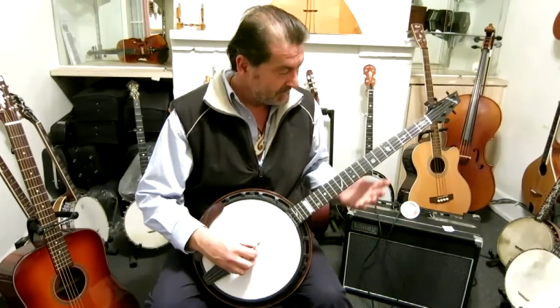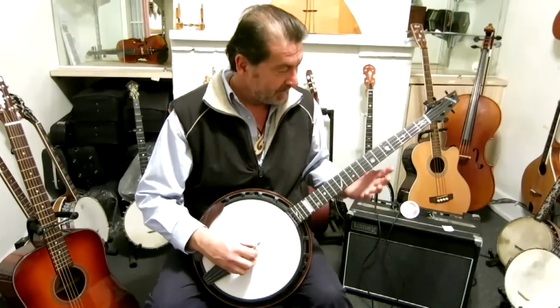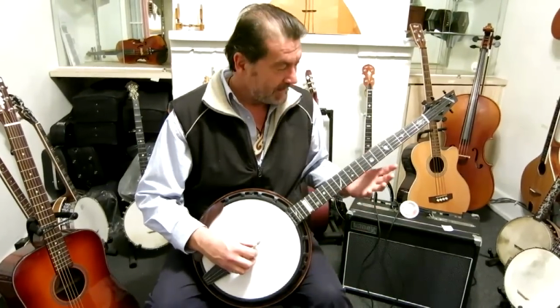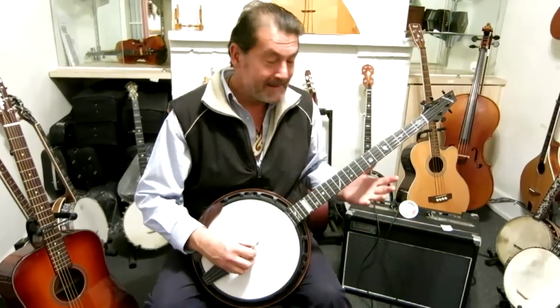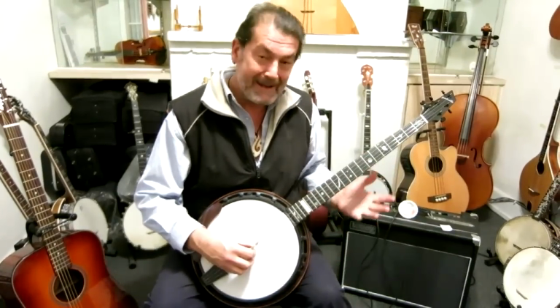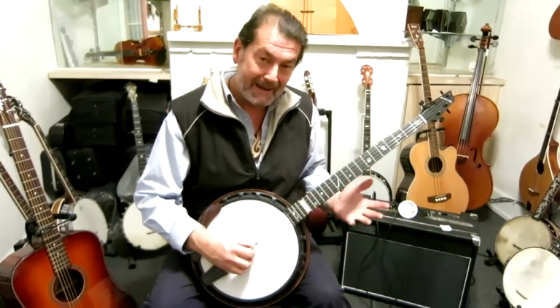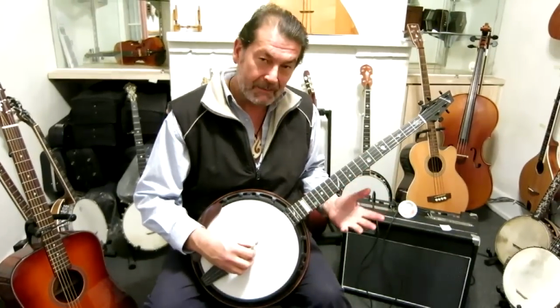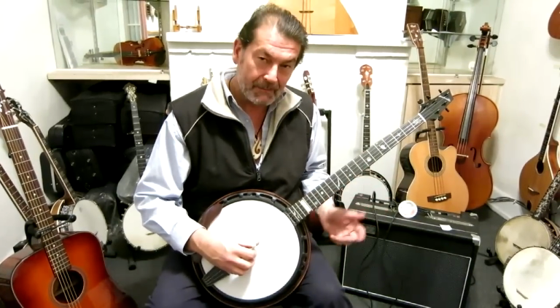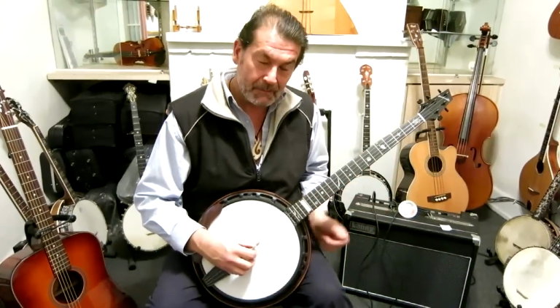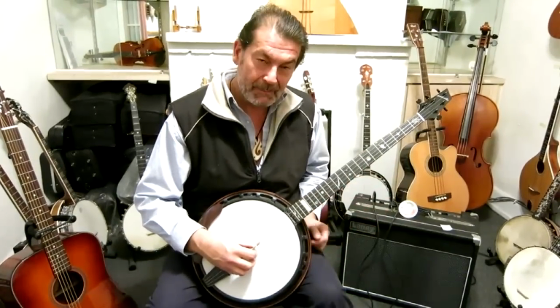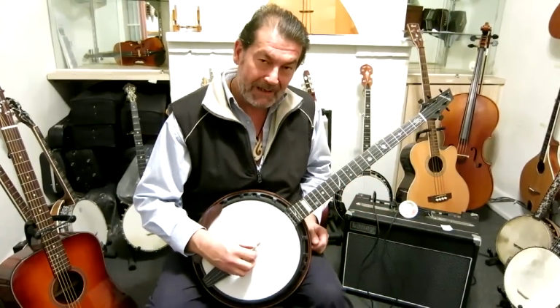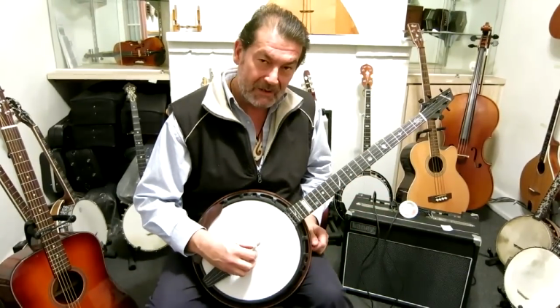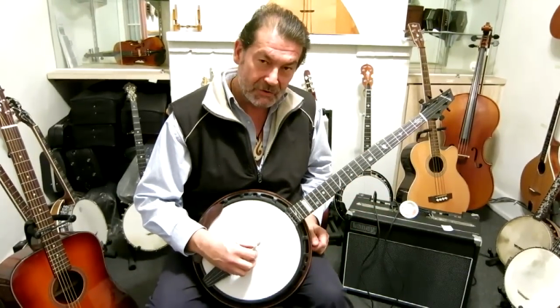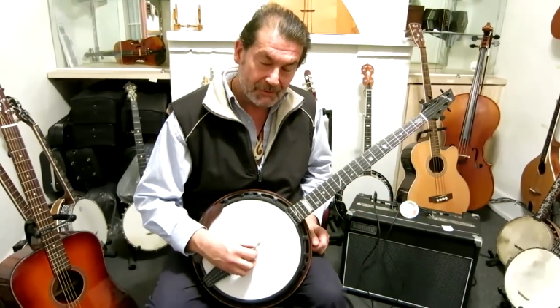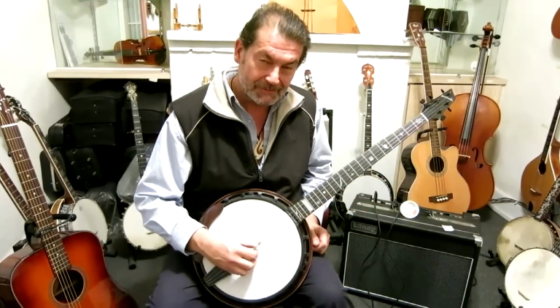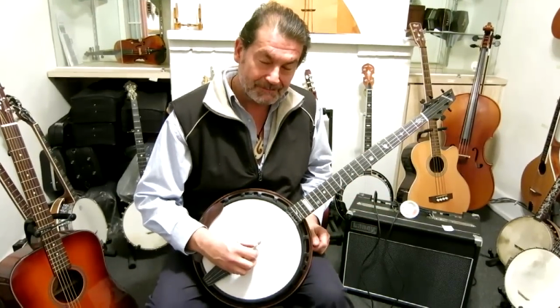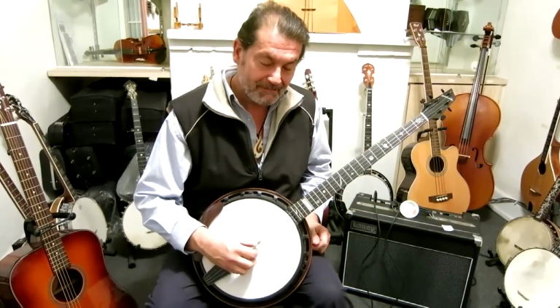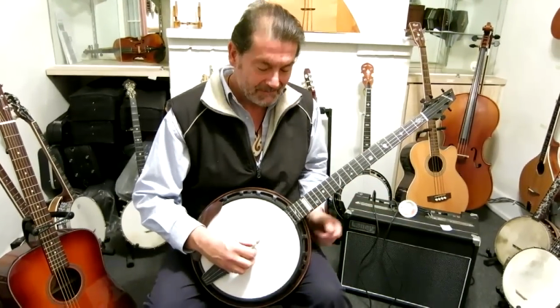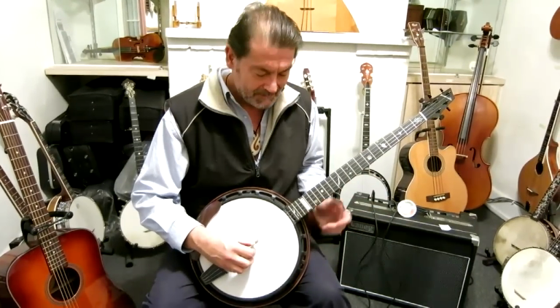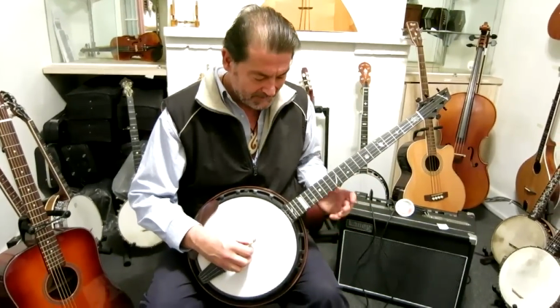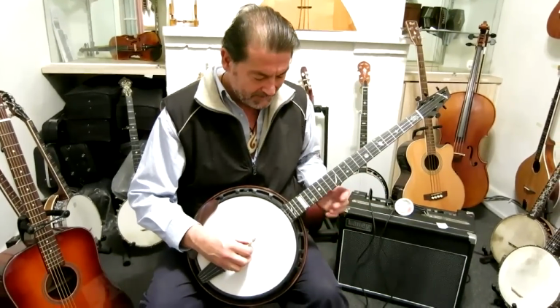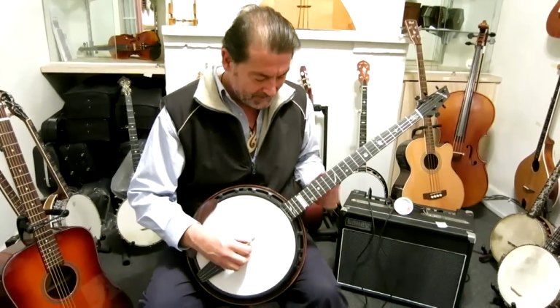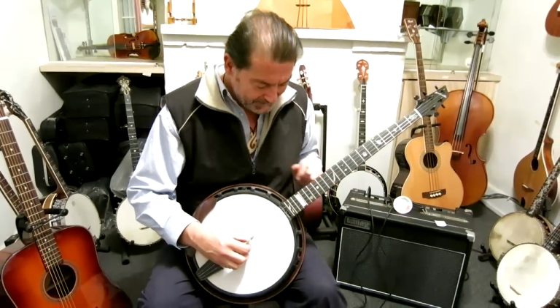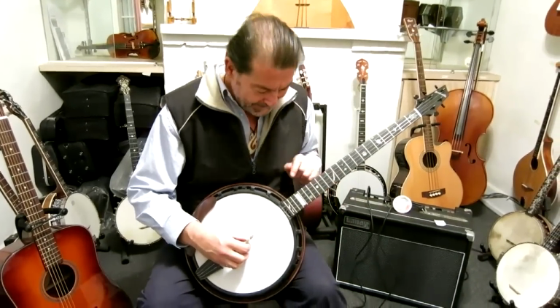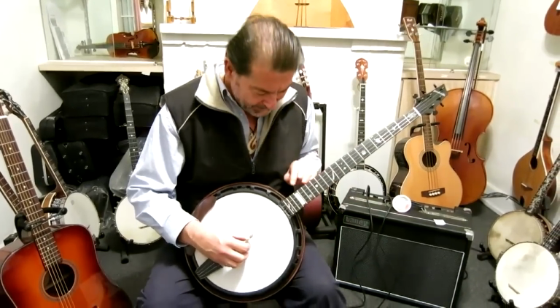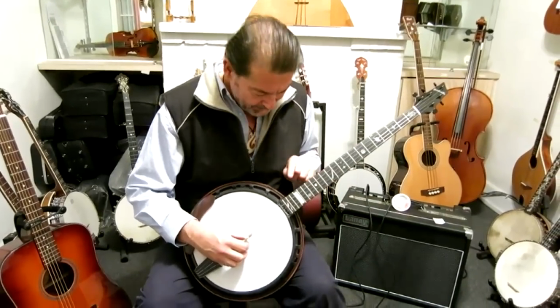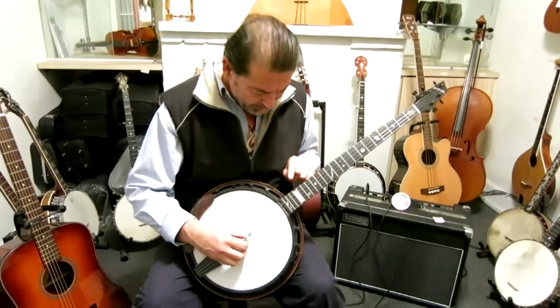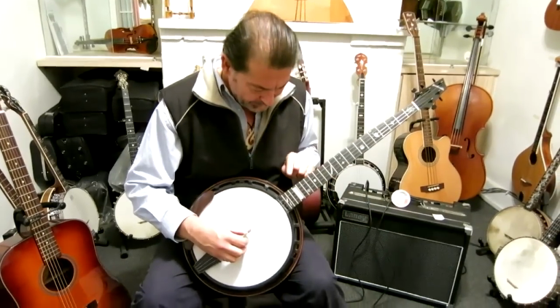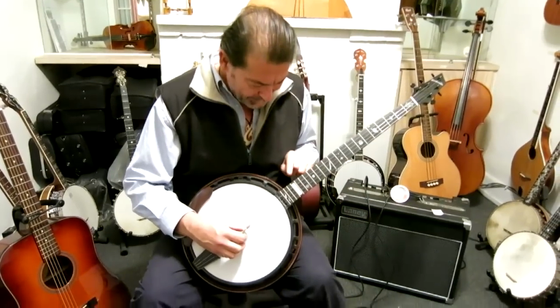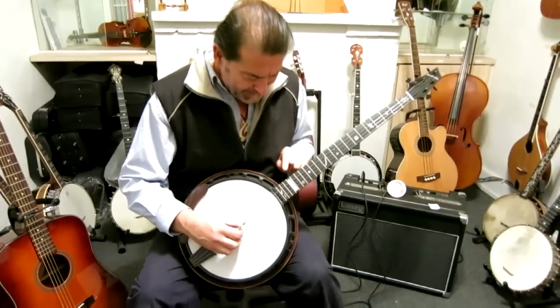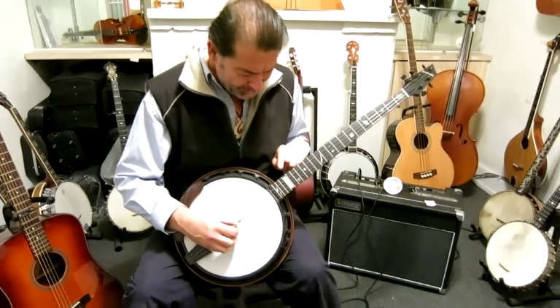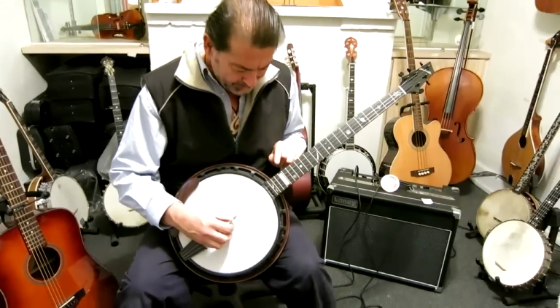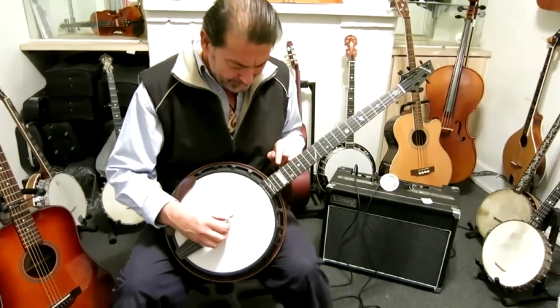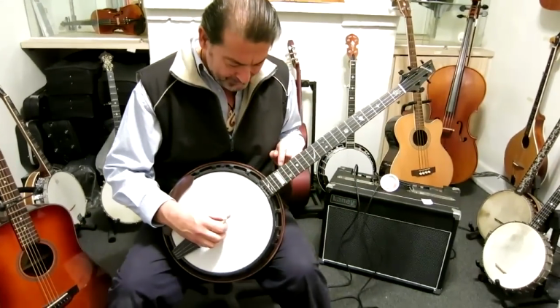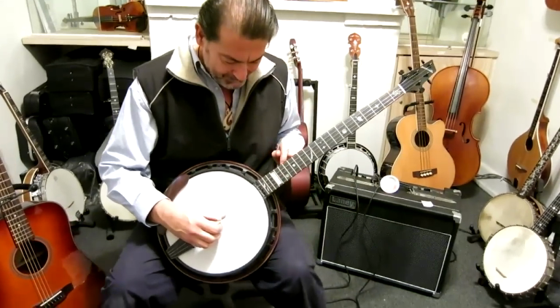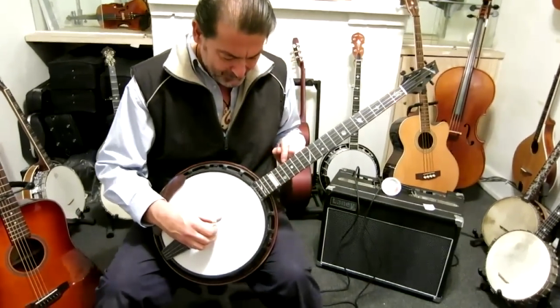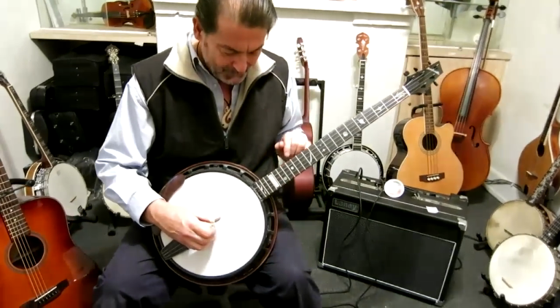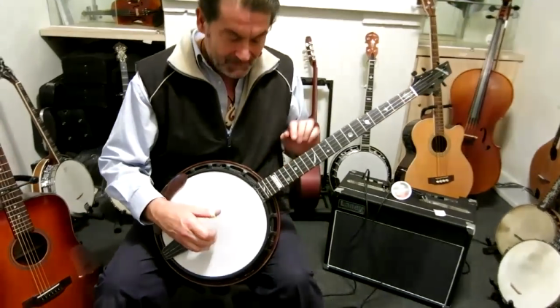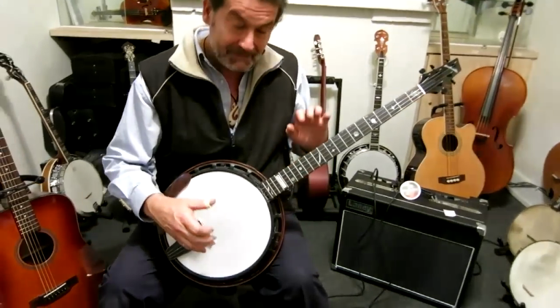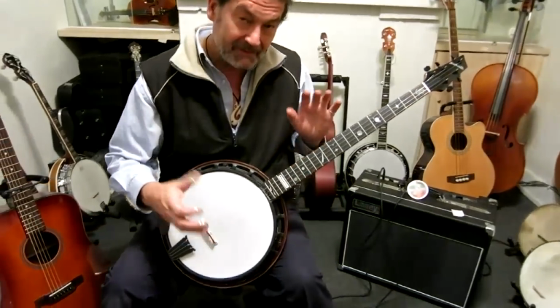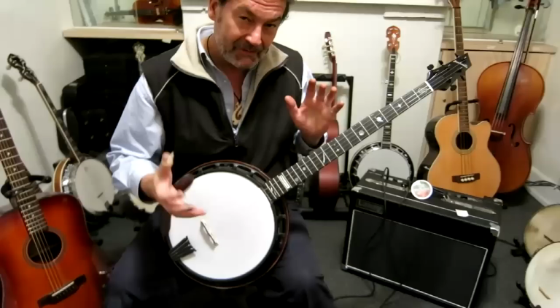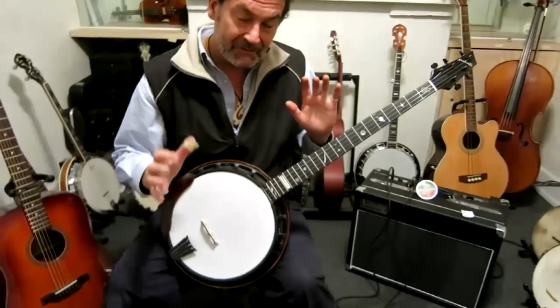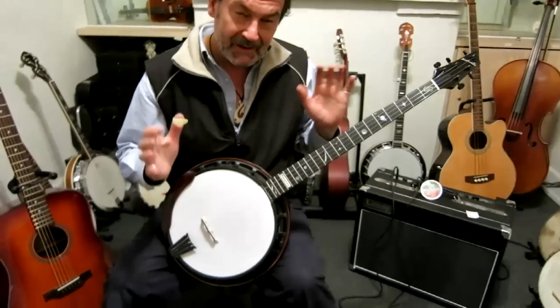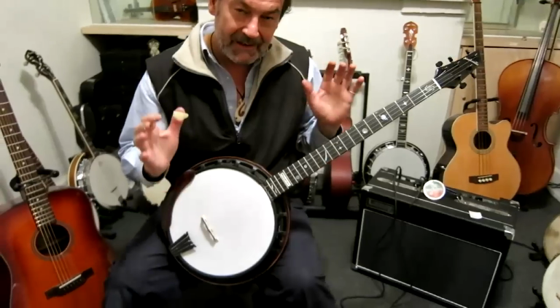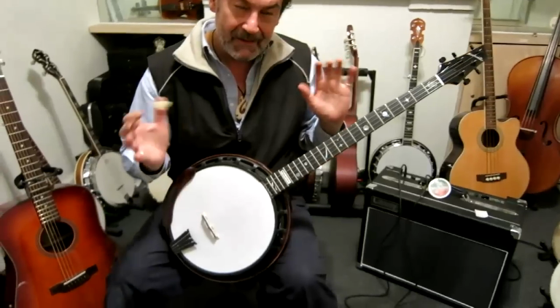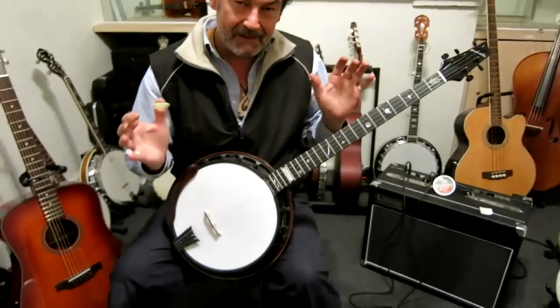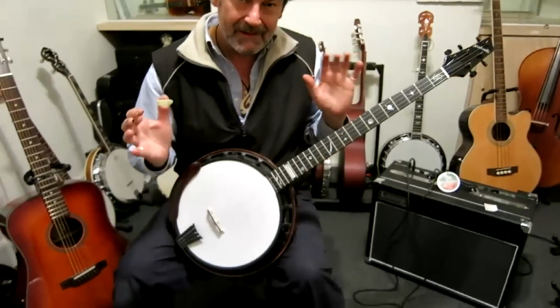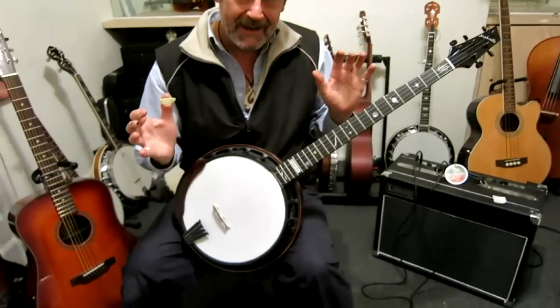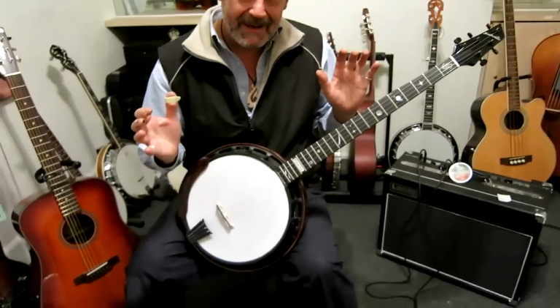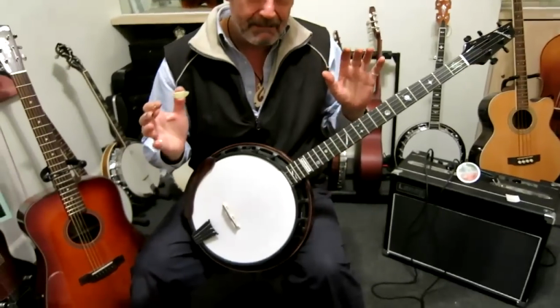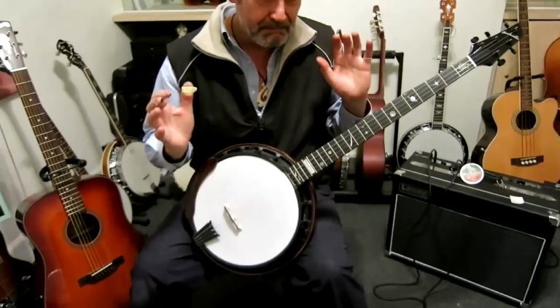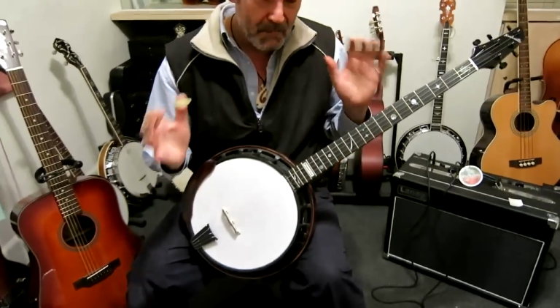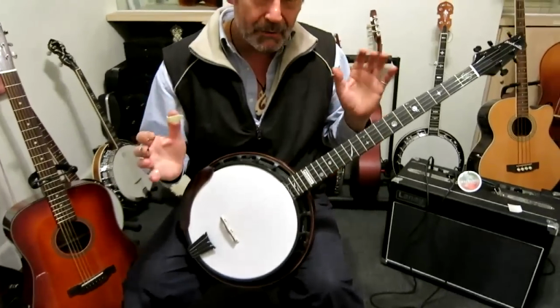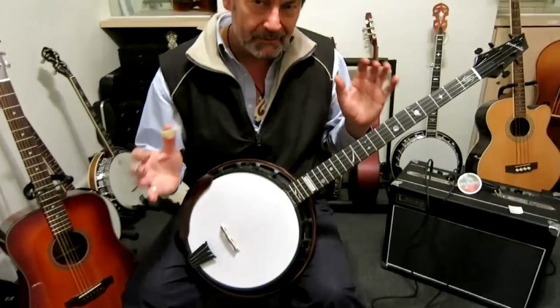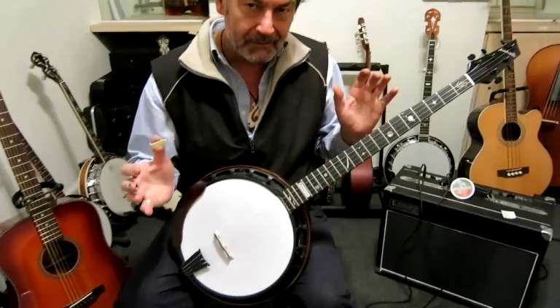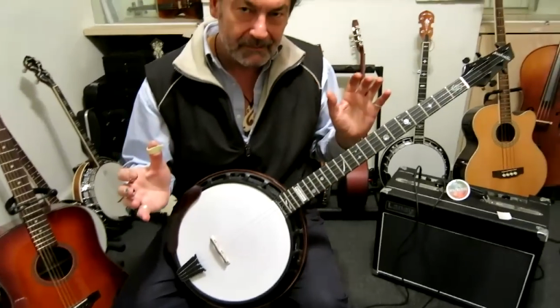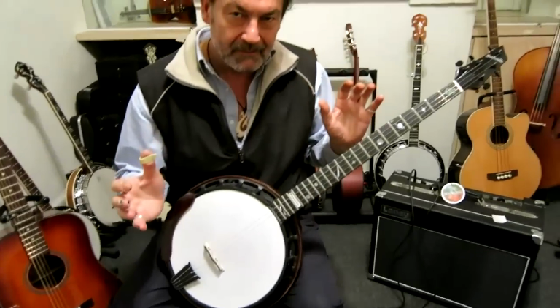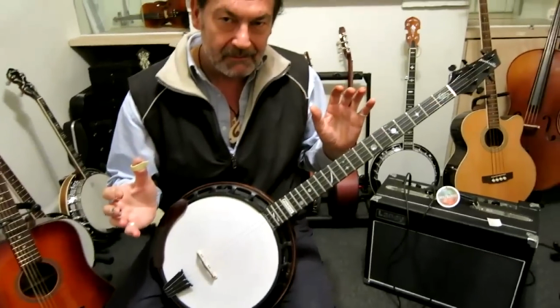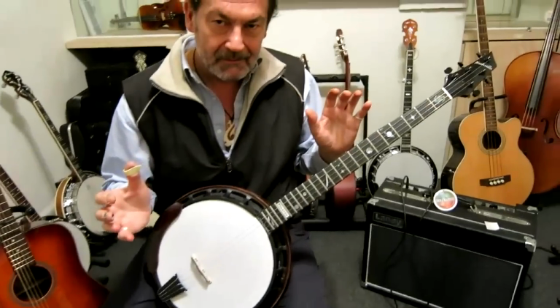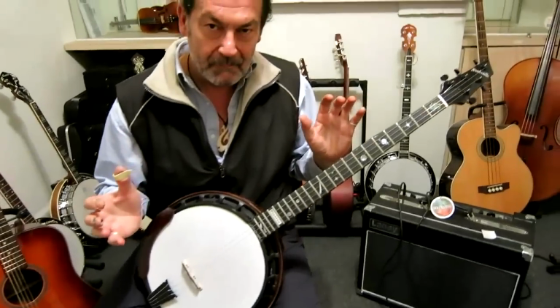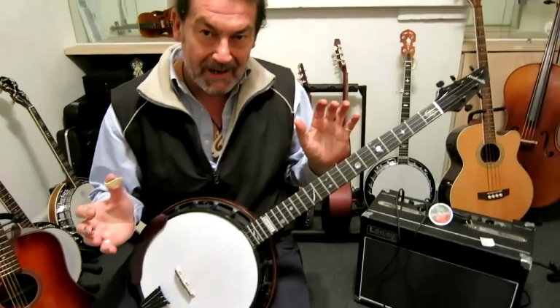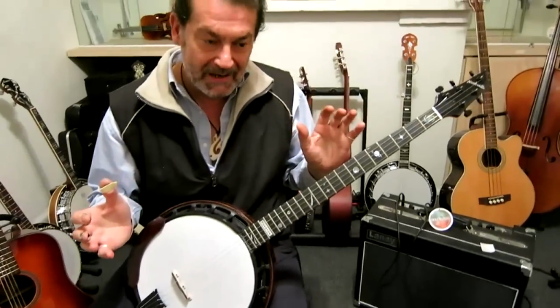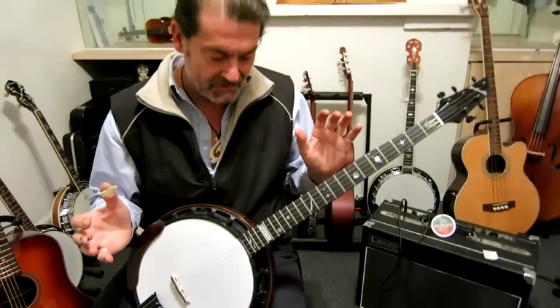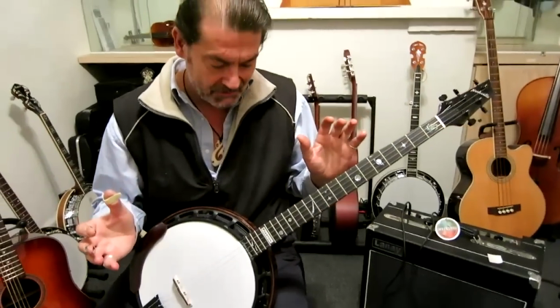A Neckville Banjo — the Neckville Phantom. This is a very modern banjo.